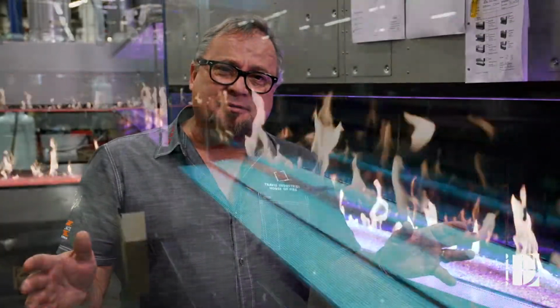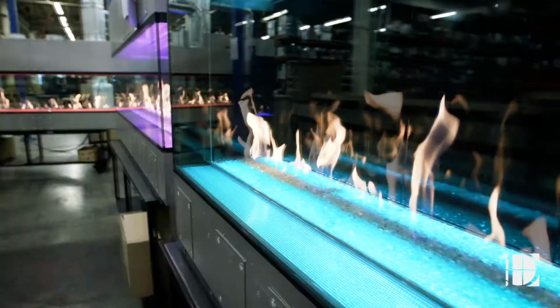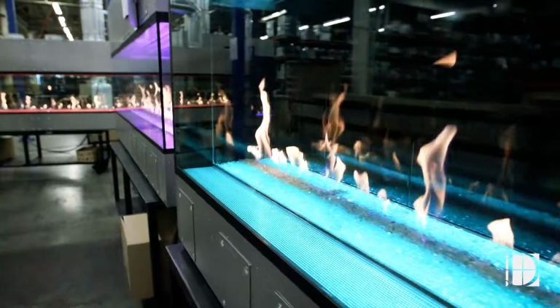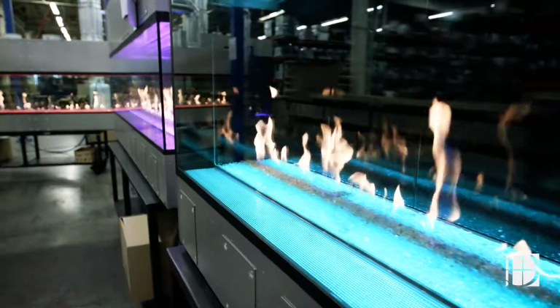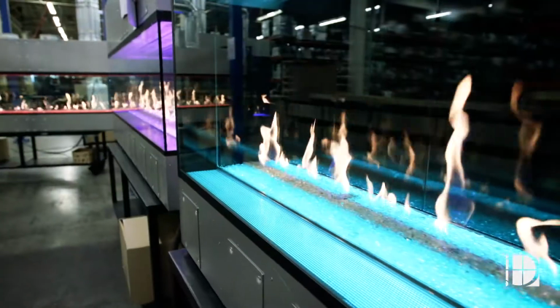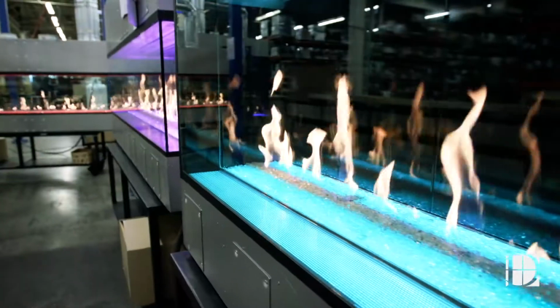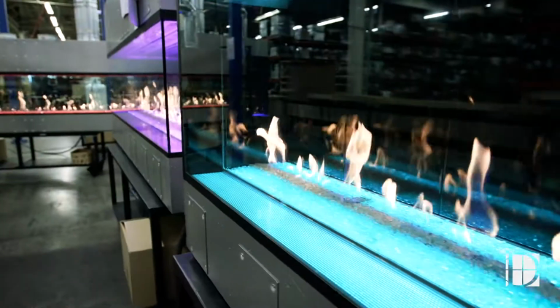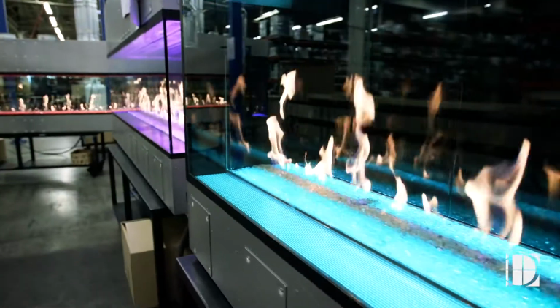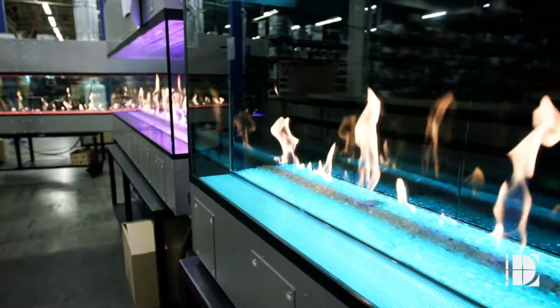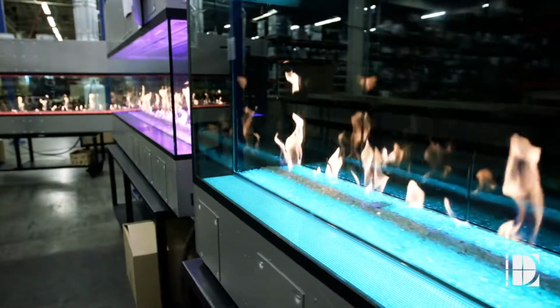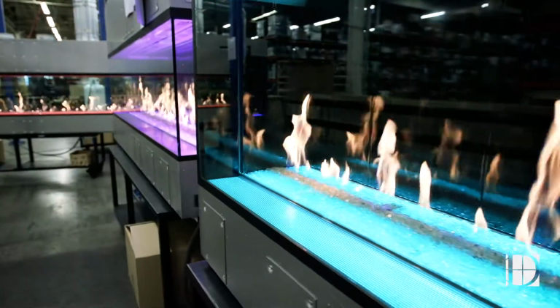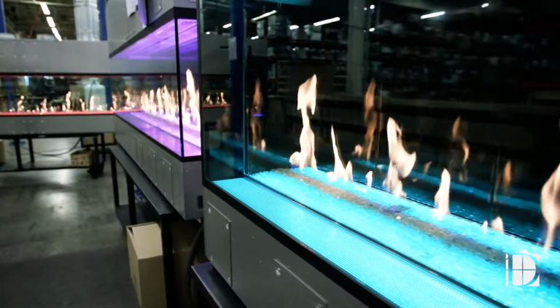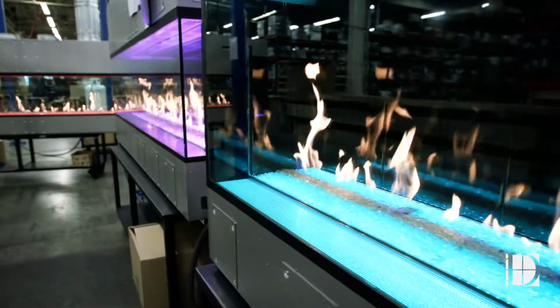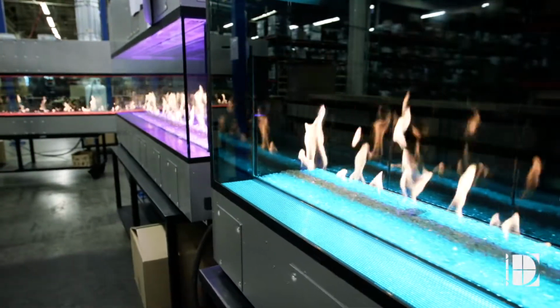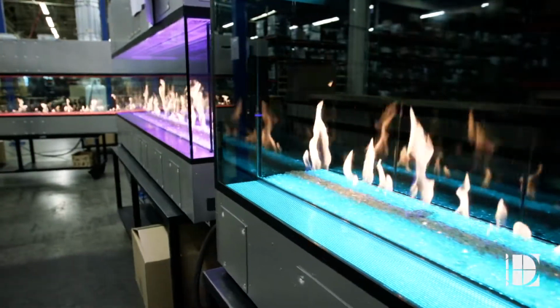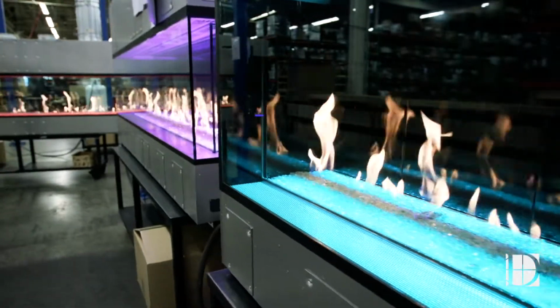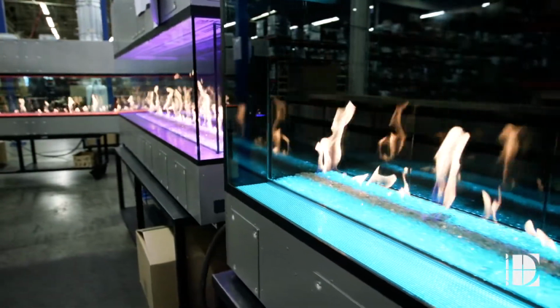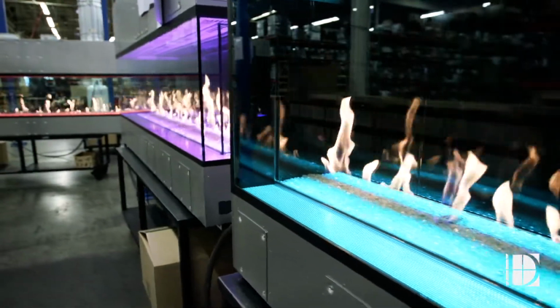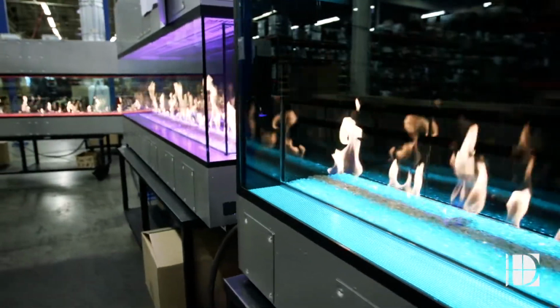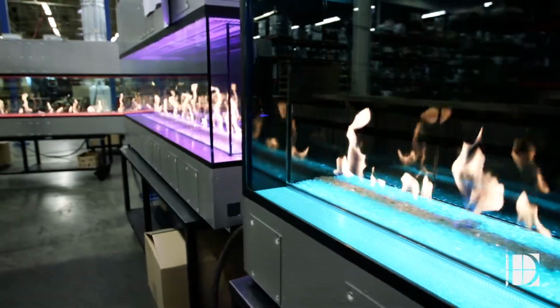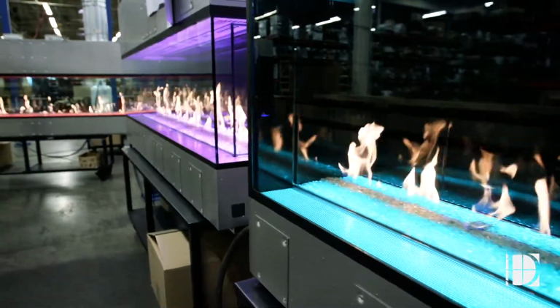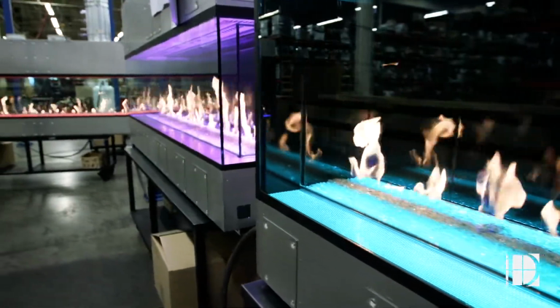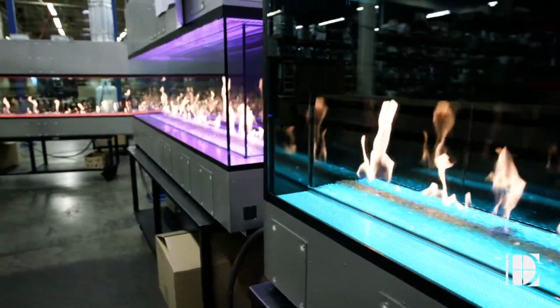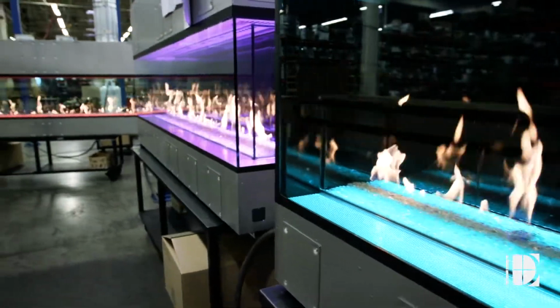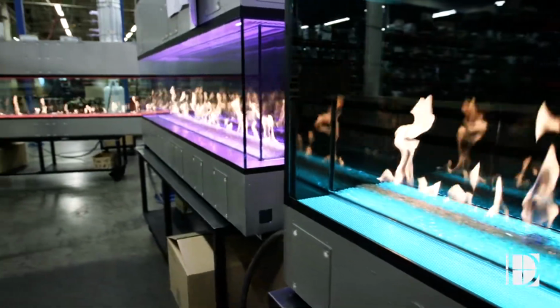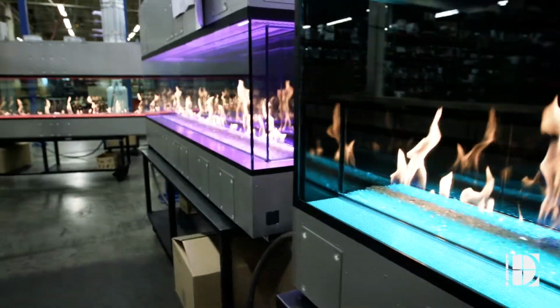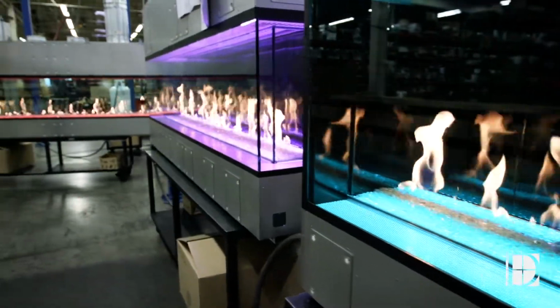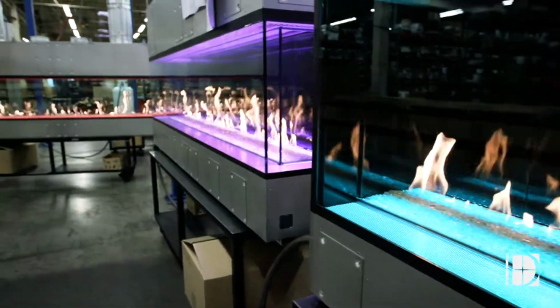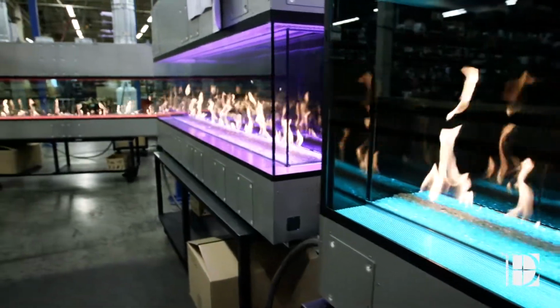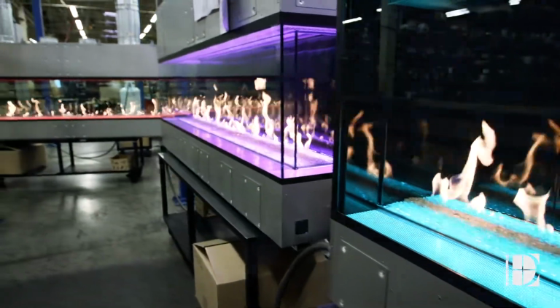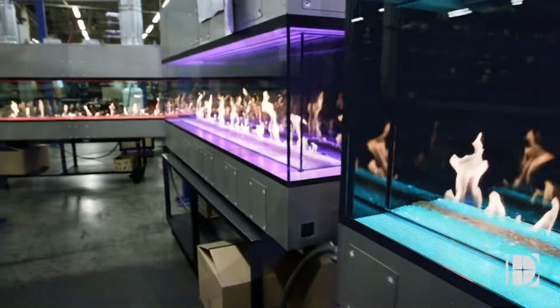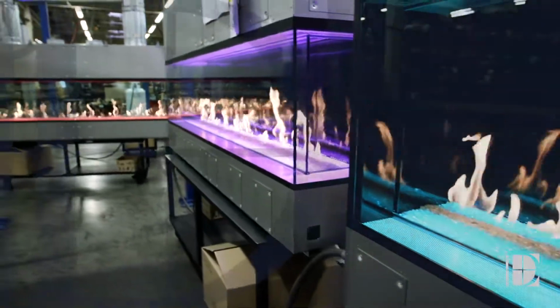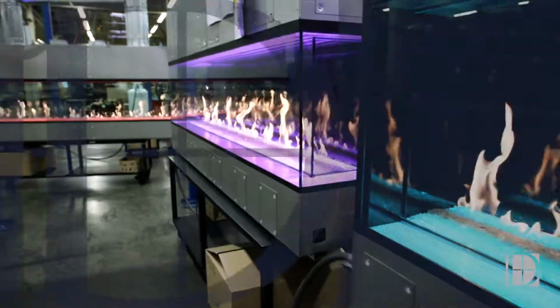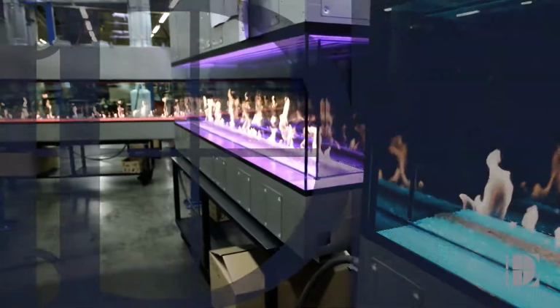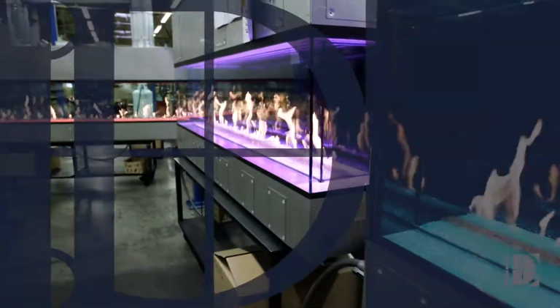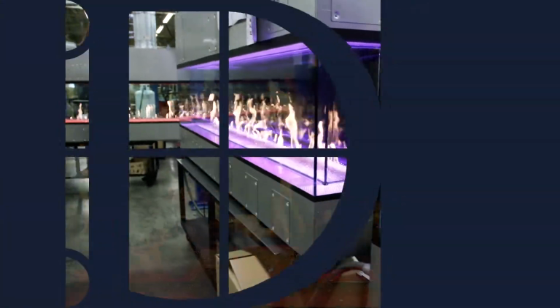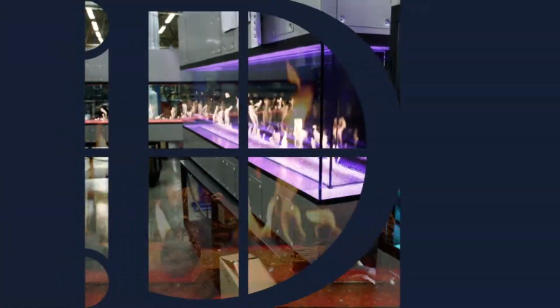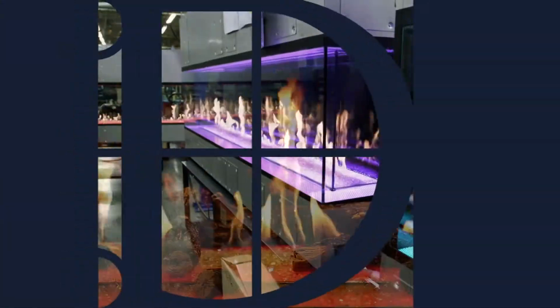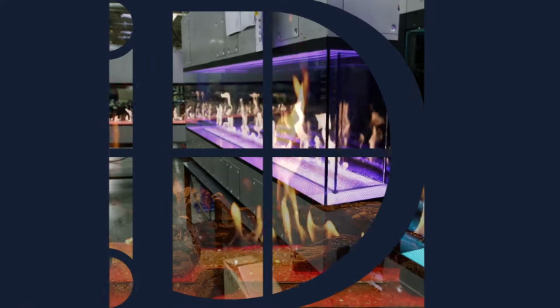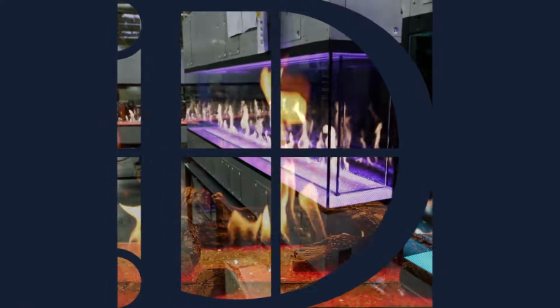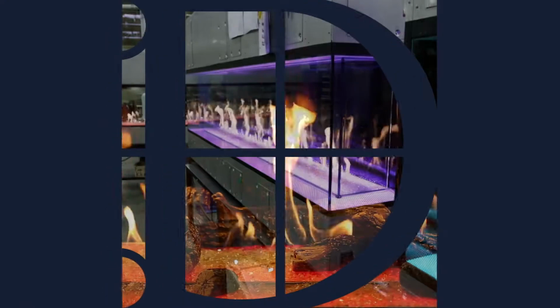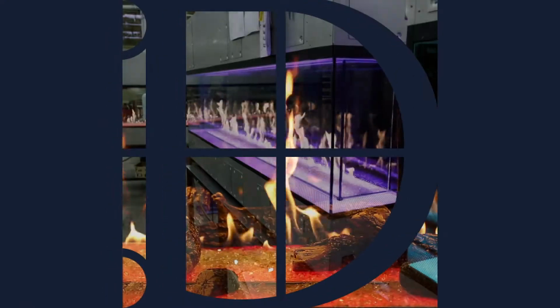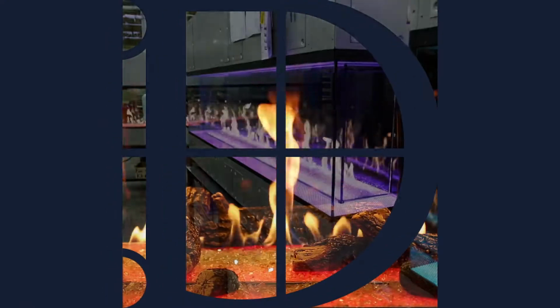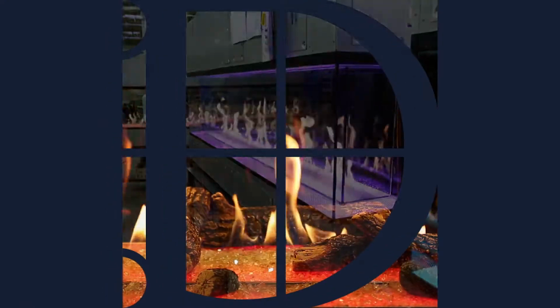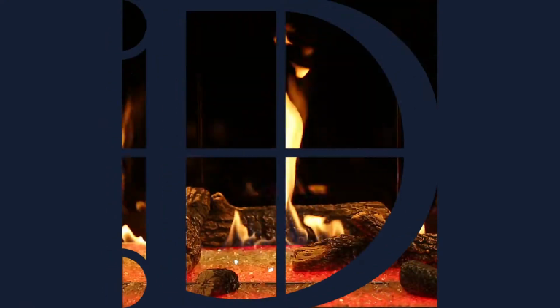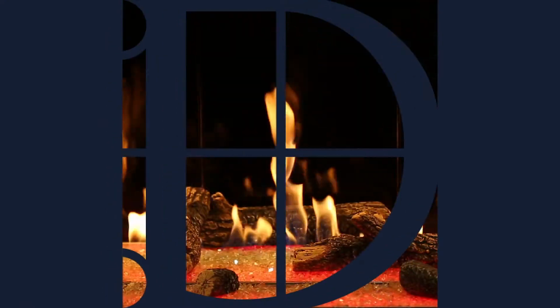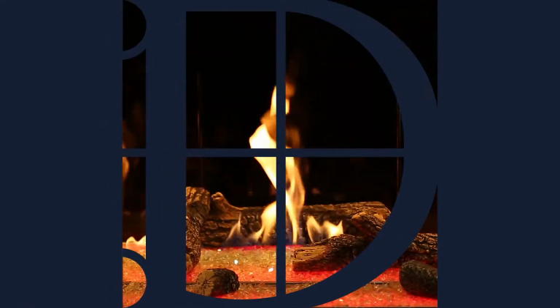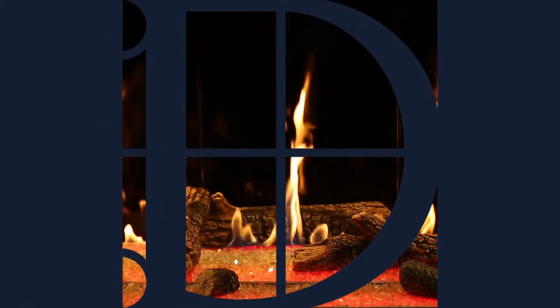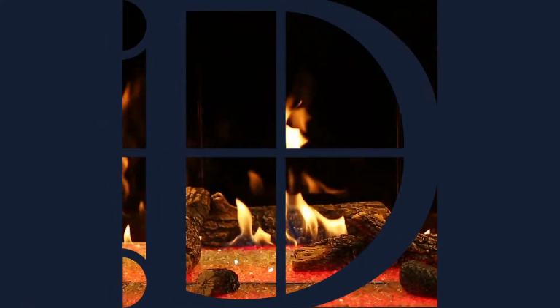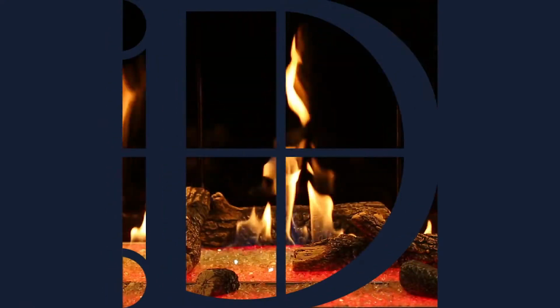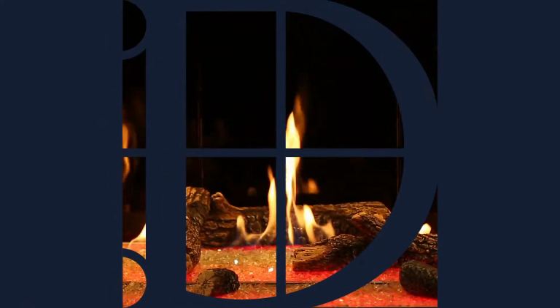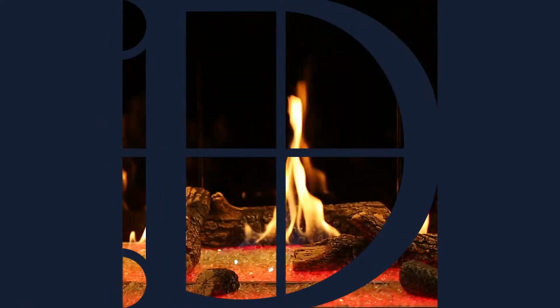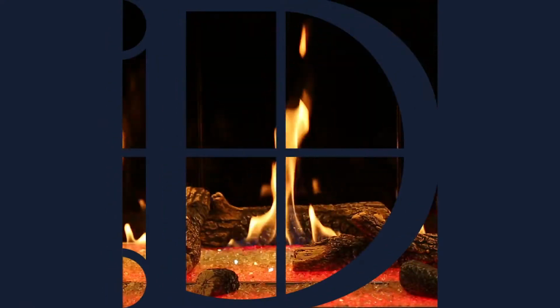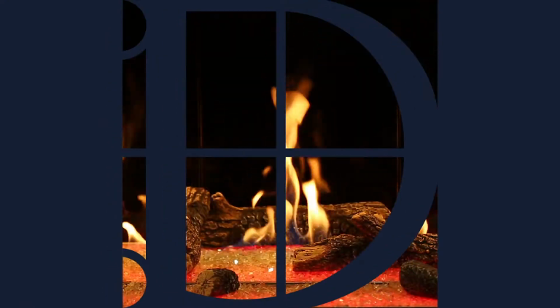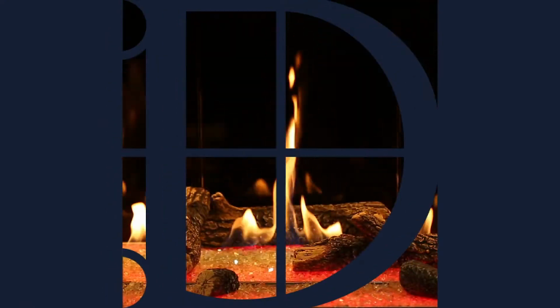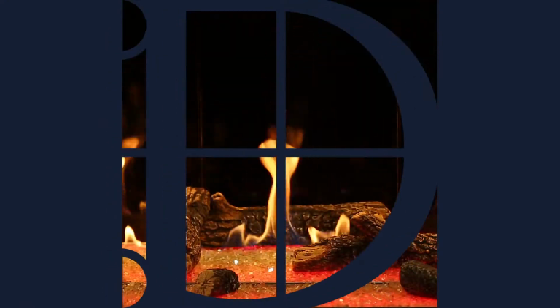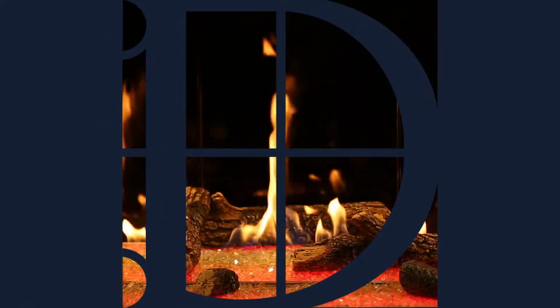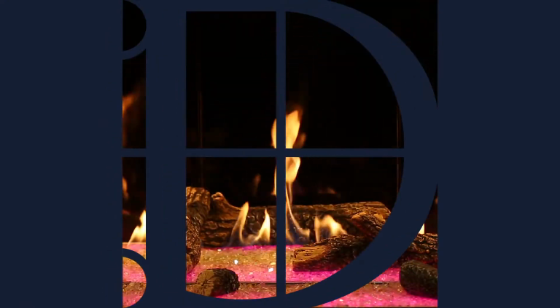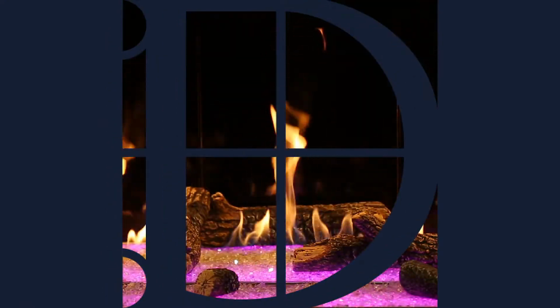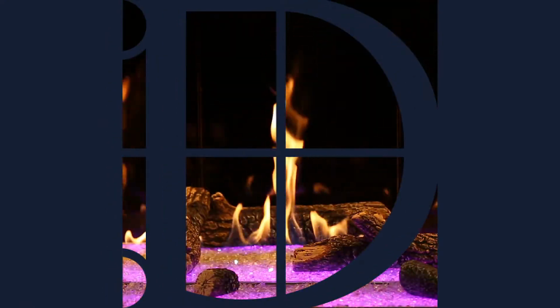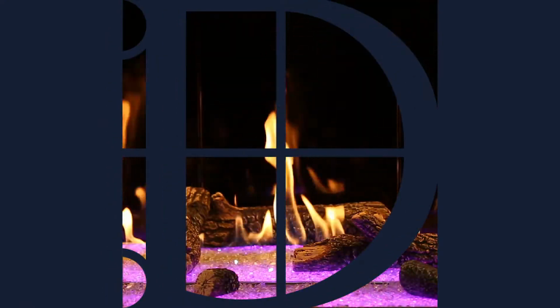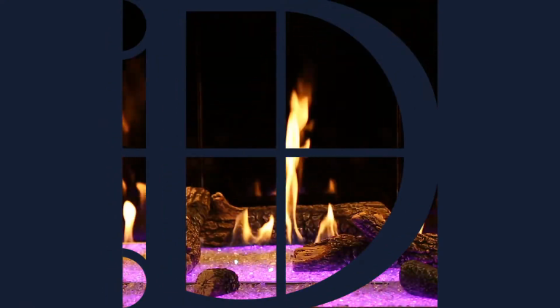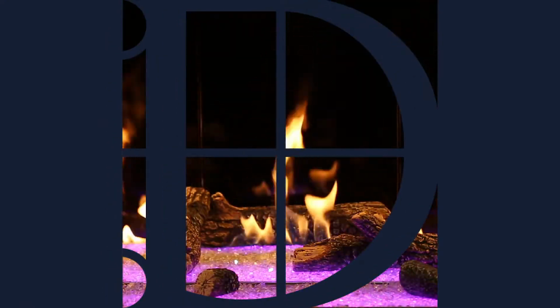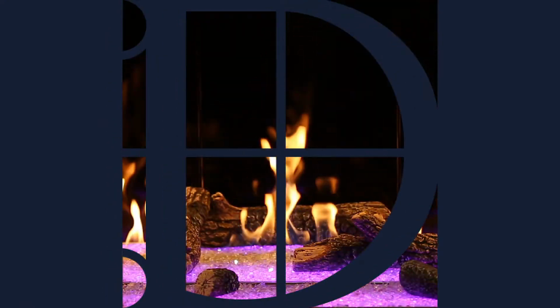We have over a thousand combinations of Da Vinci fireplaces to suit your home exactly to your specs.